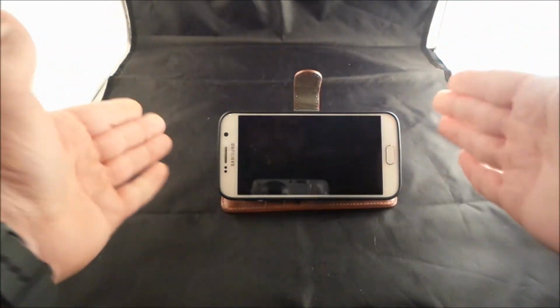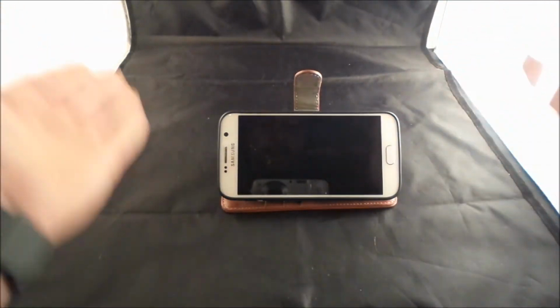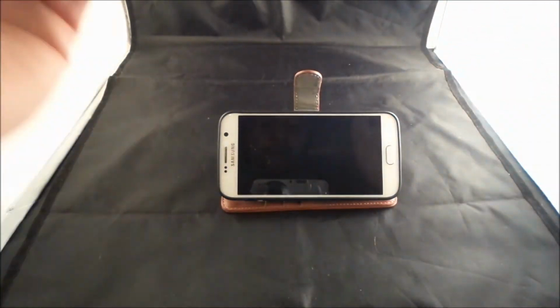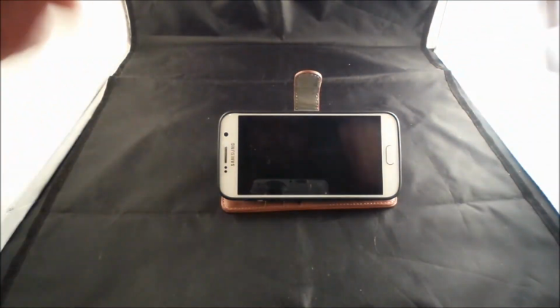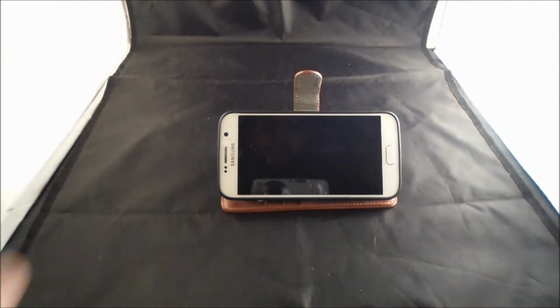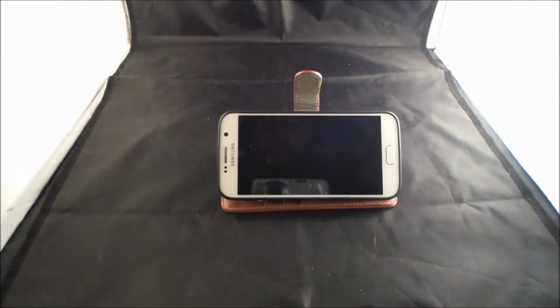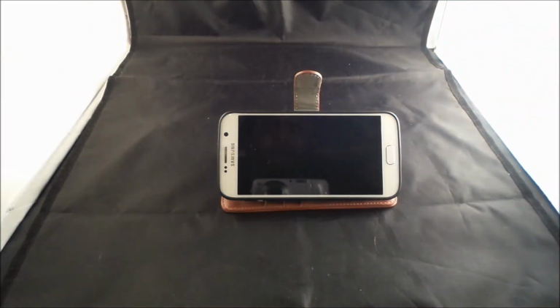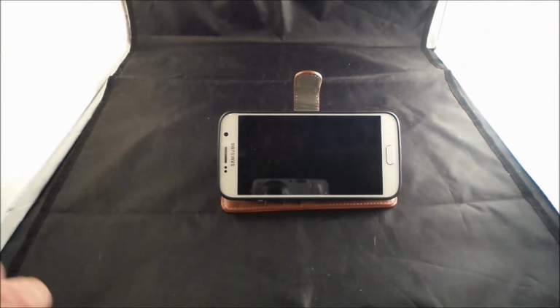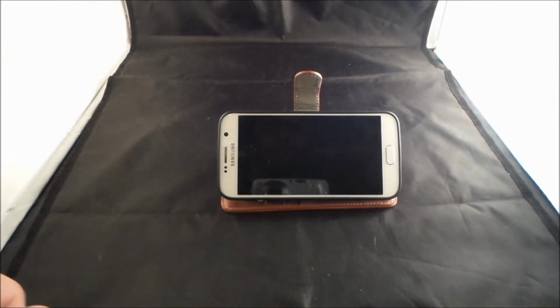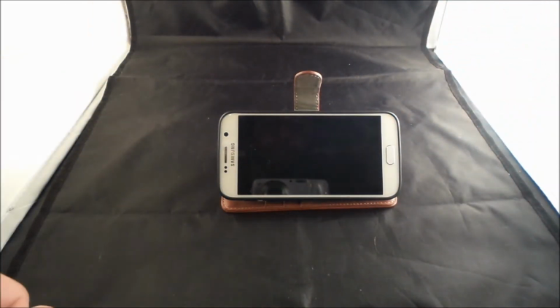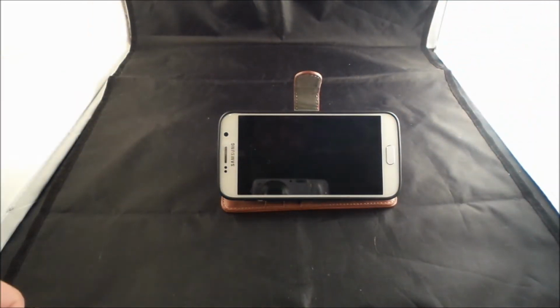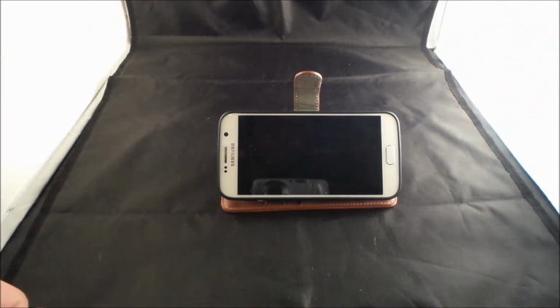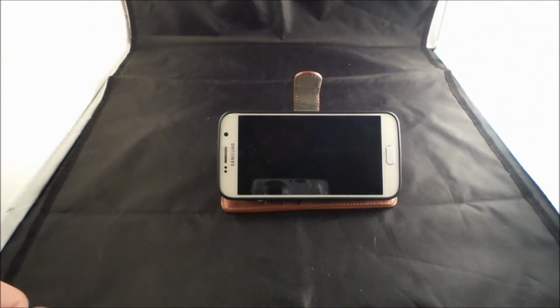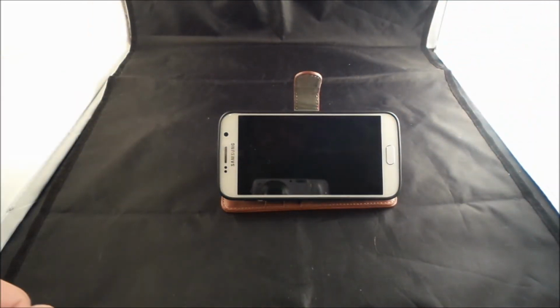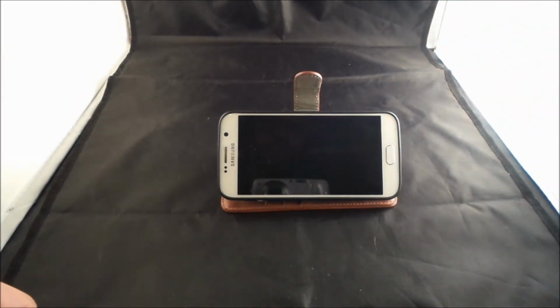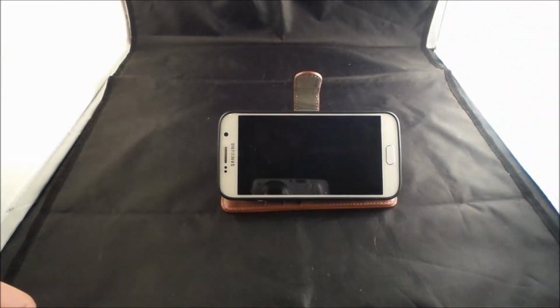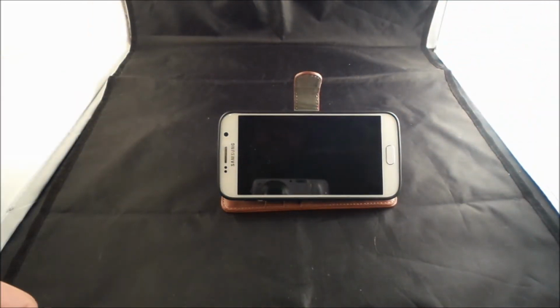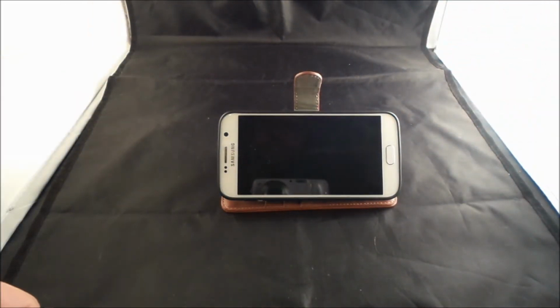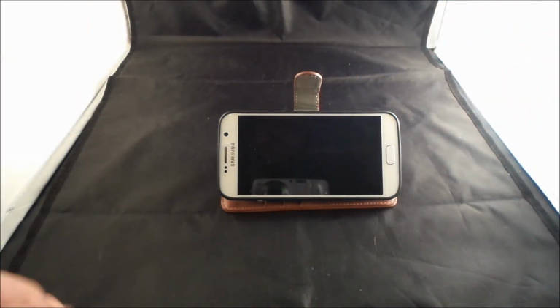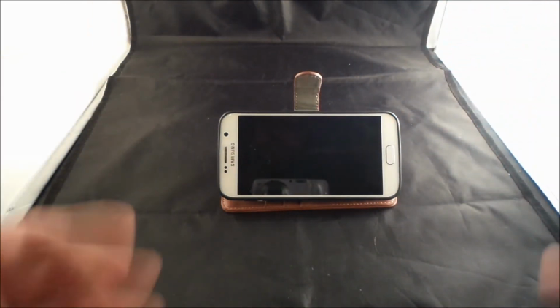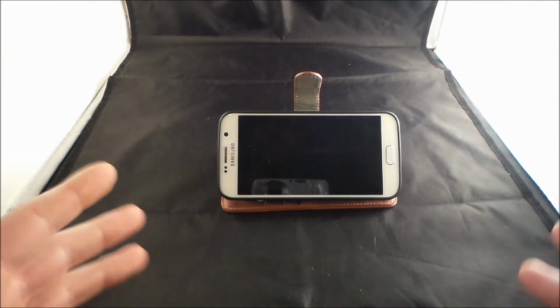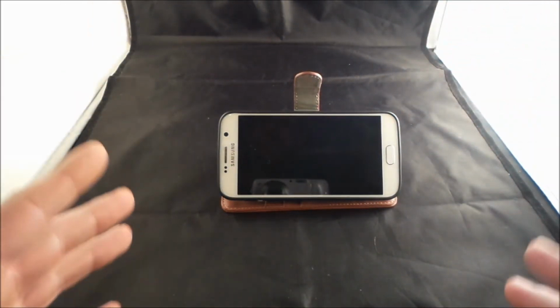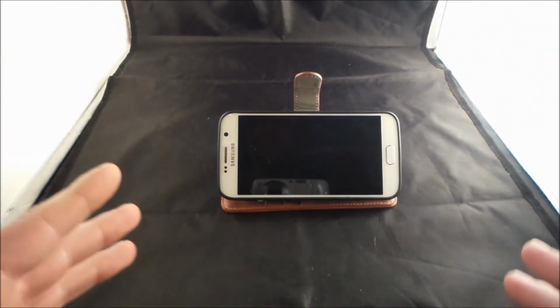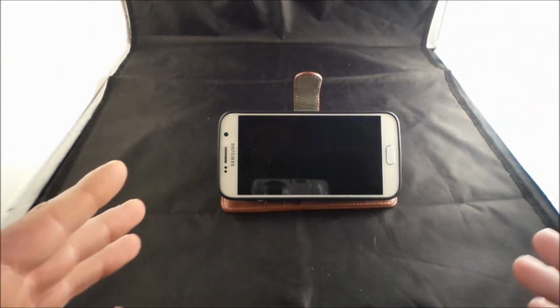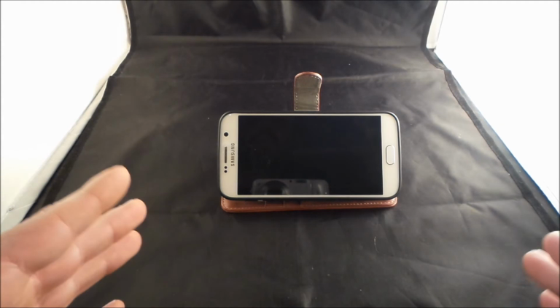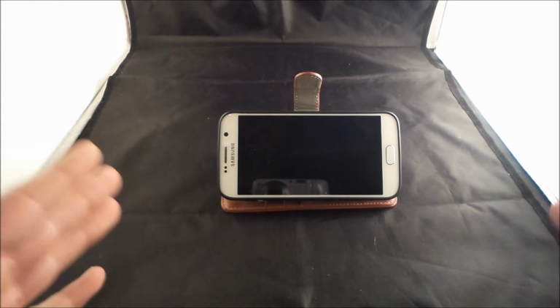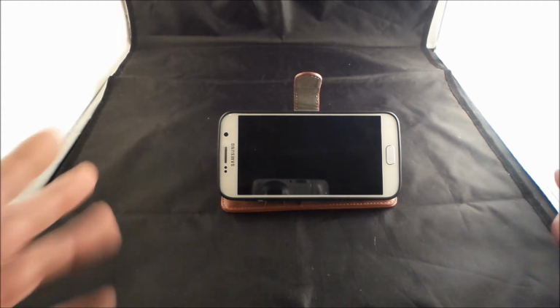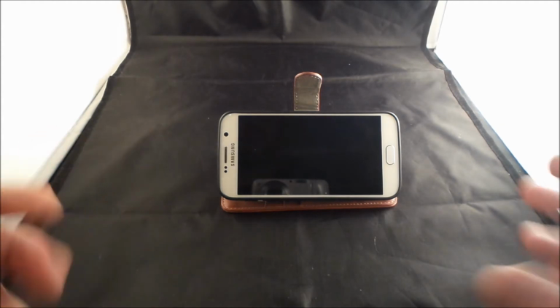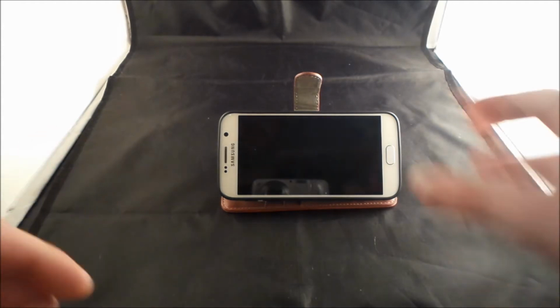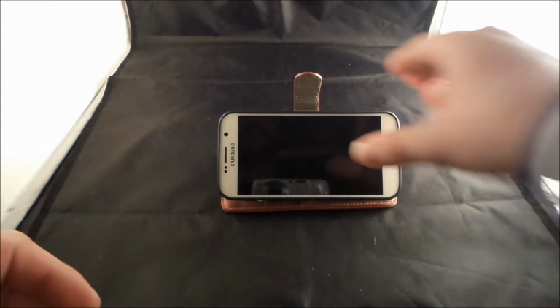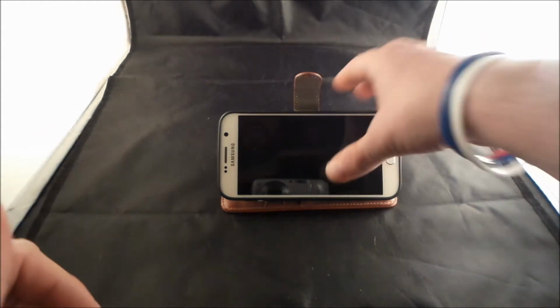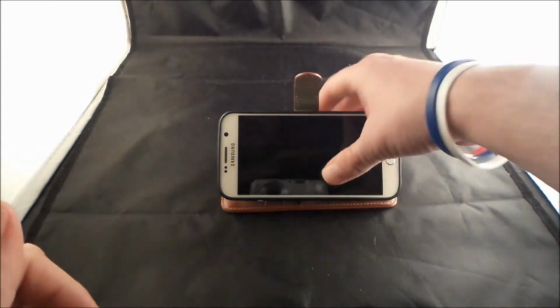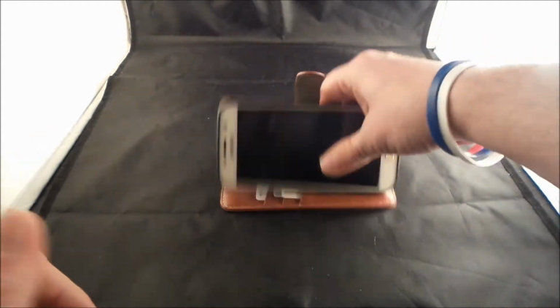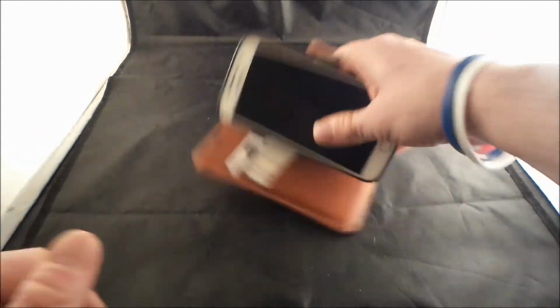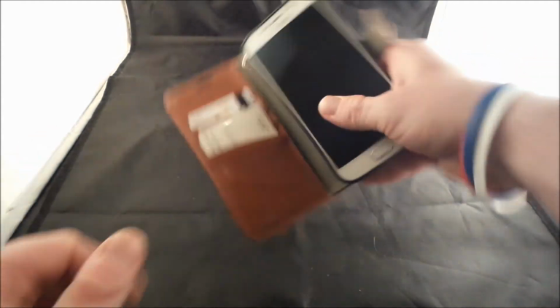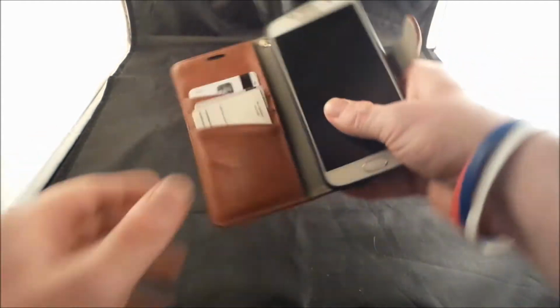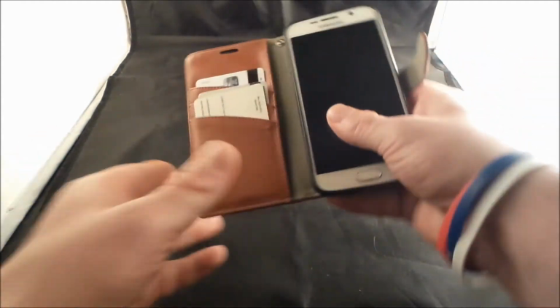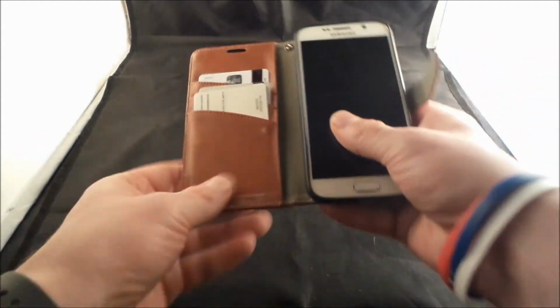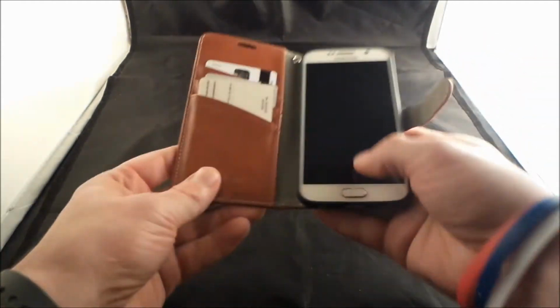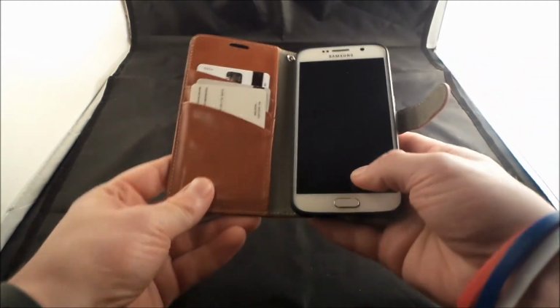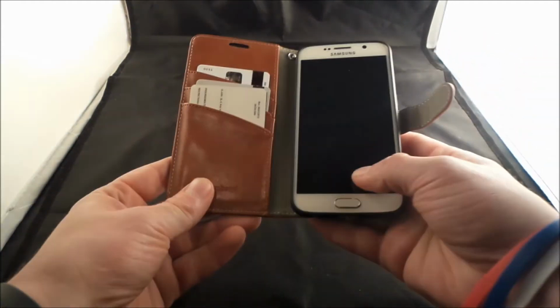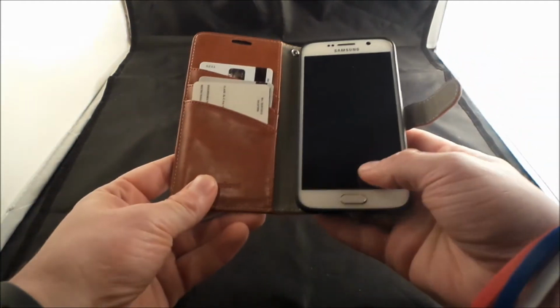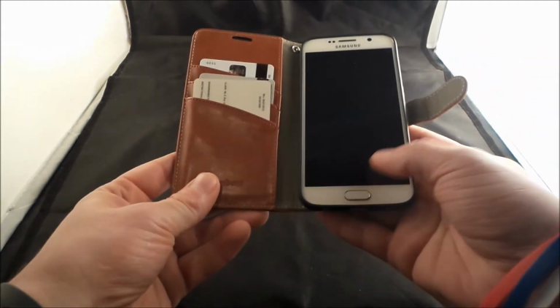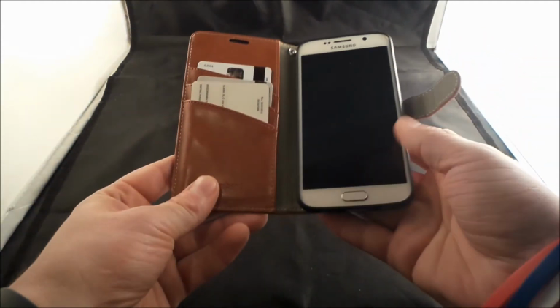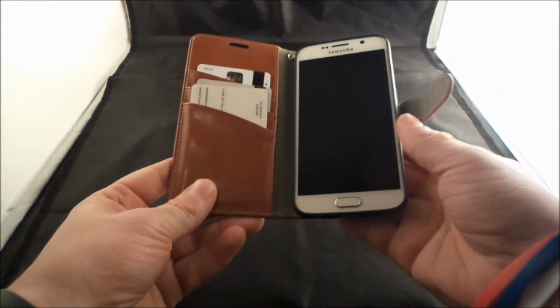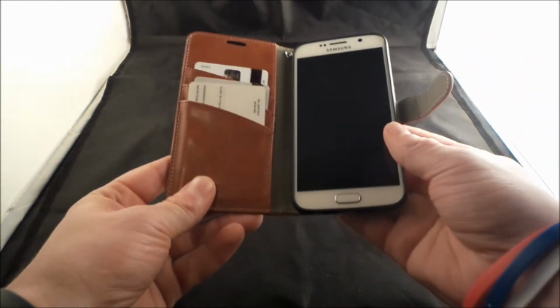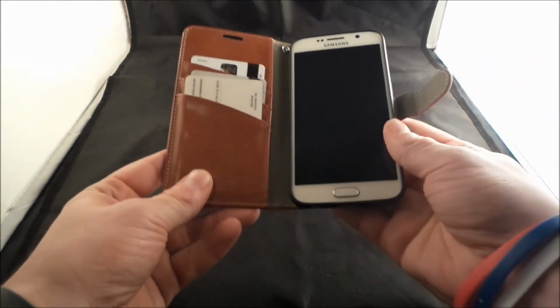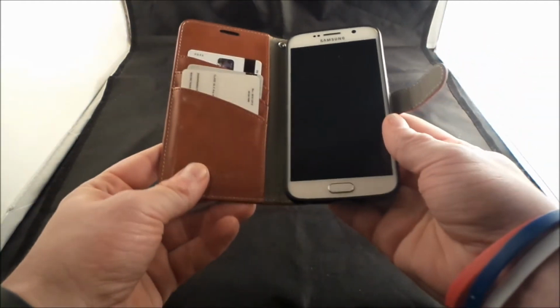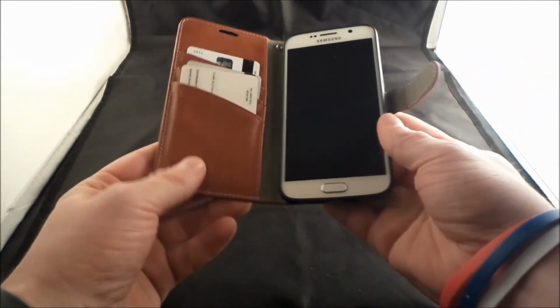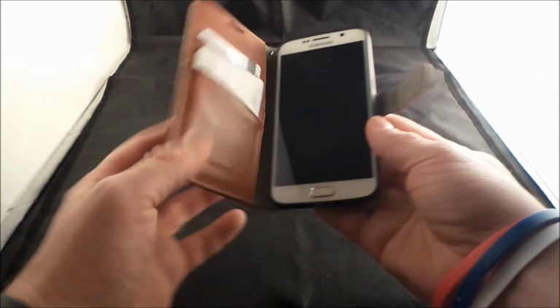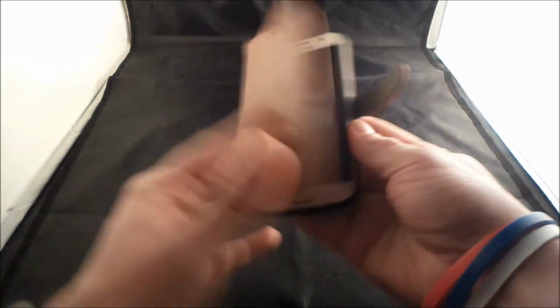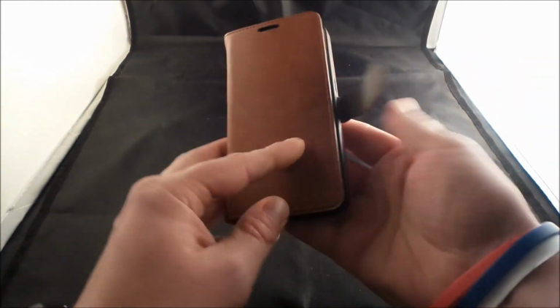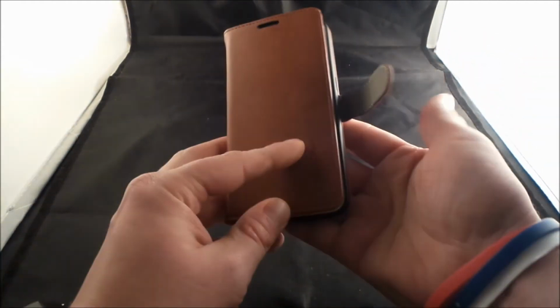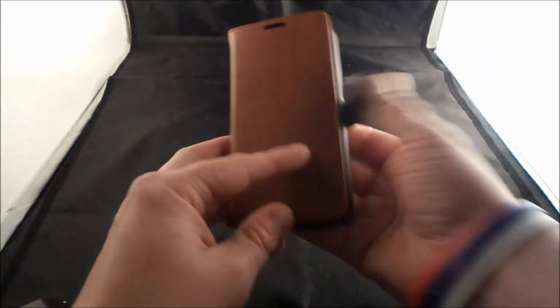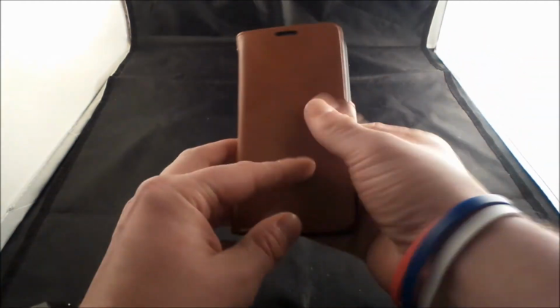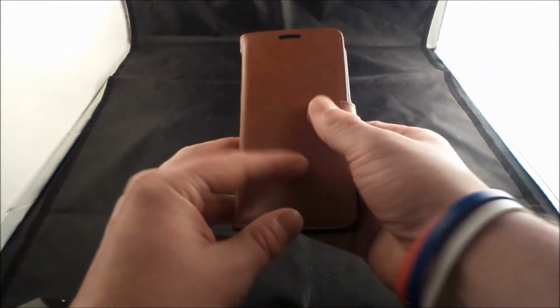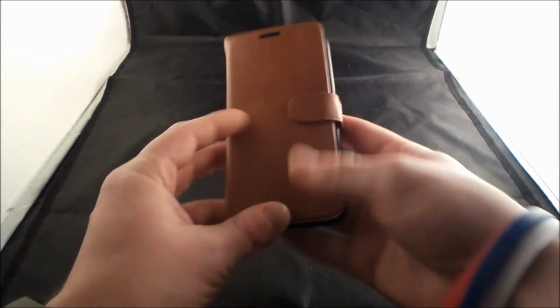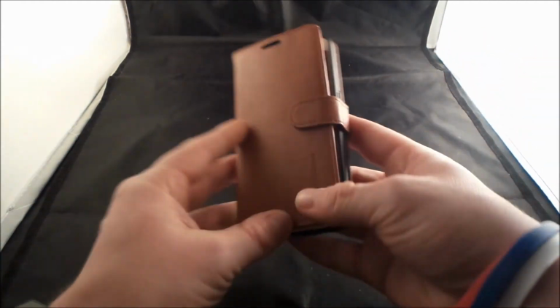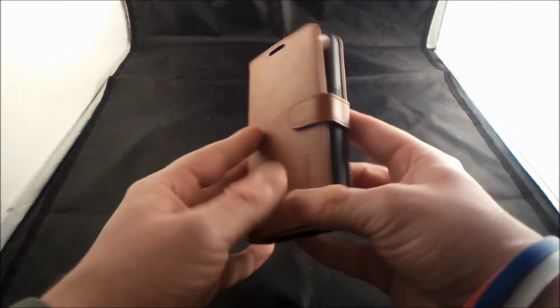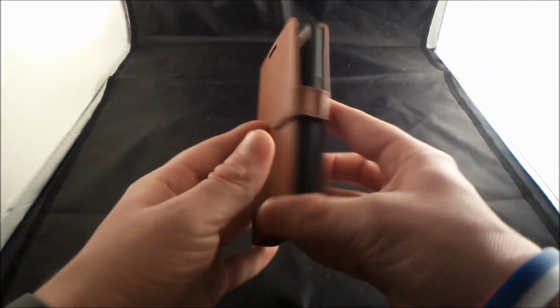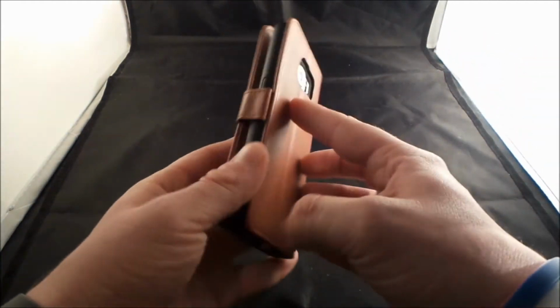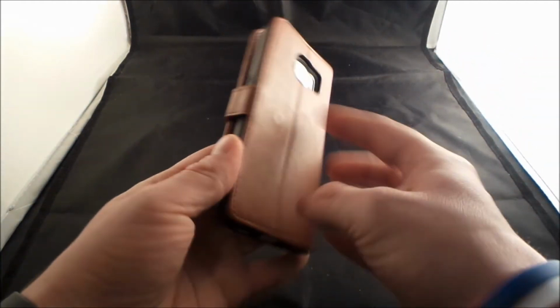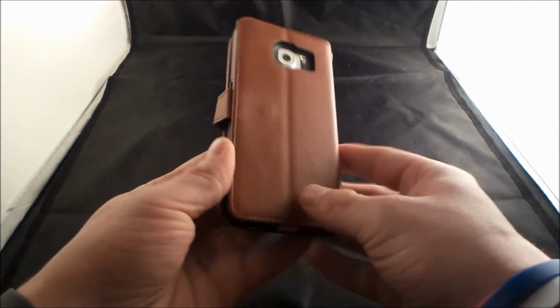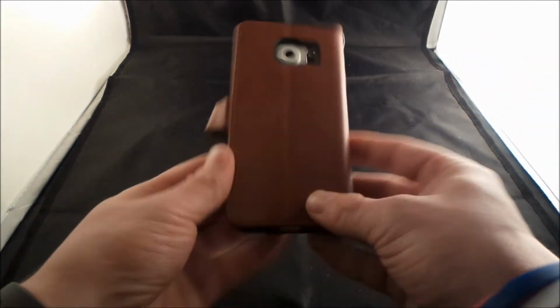It actually works almost even better. So if you do actually pack this thing full with stuff, you are still able to use it as the kickstand.